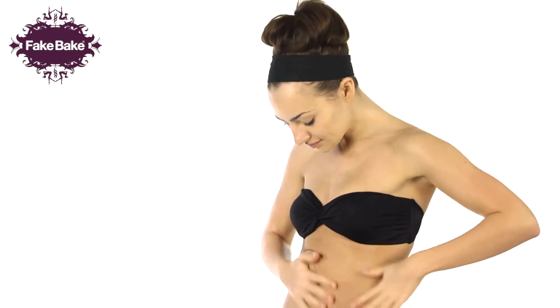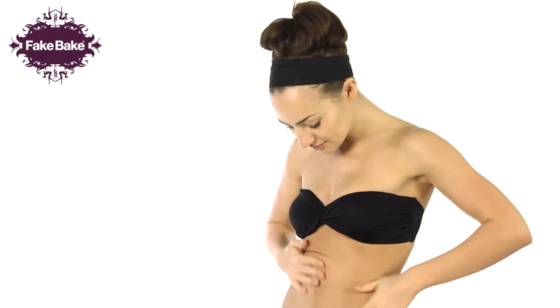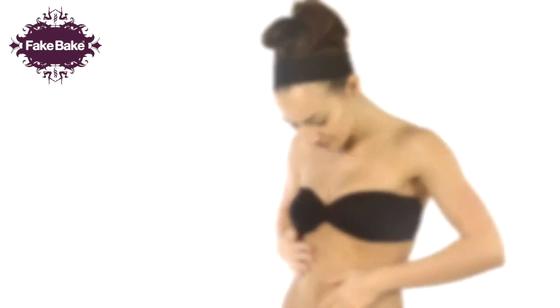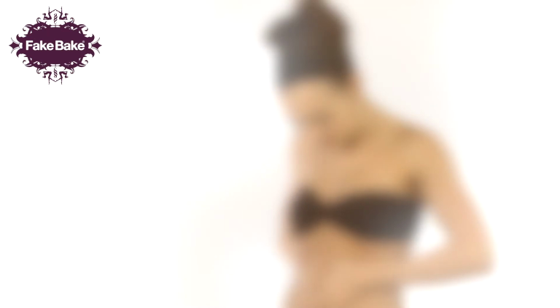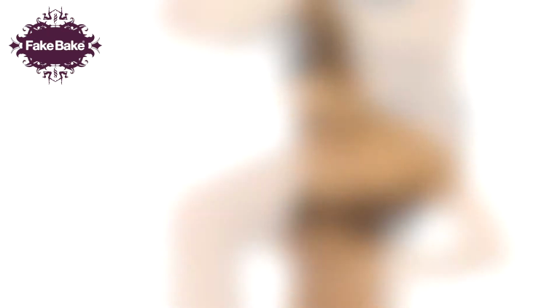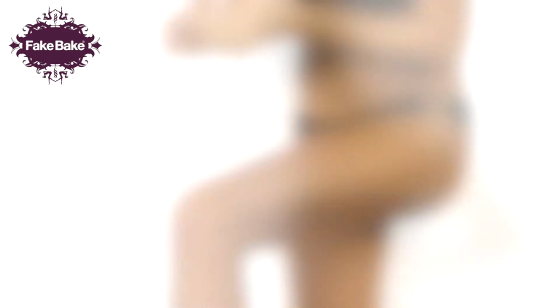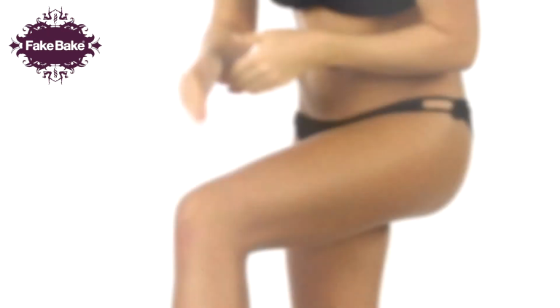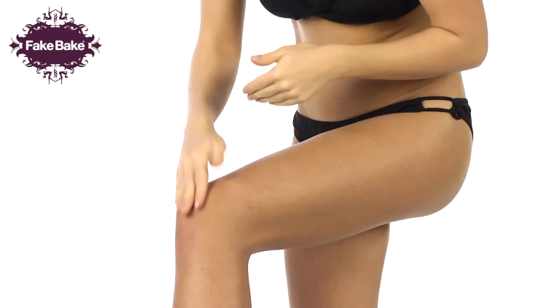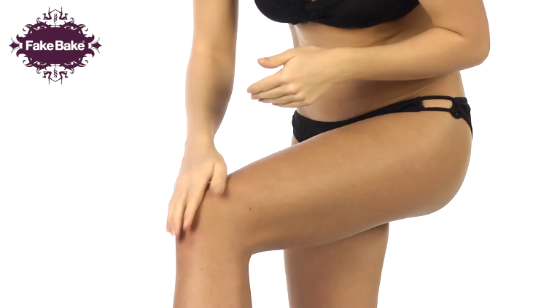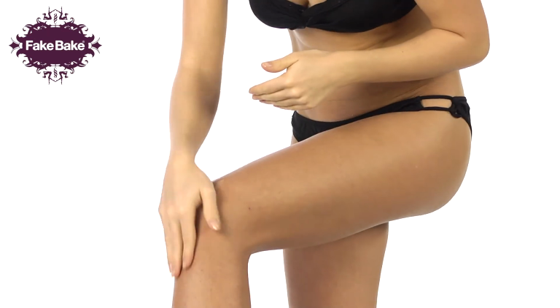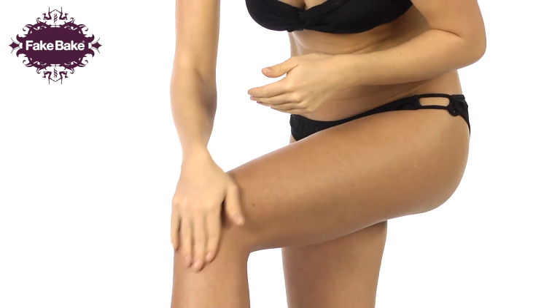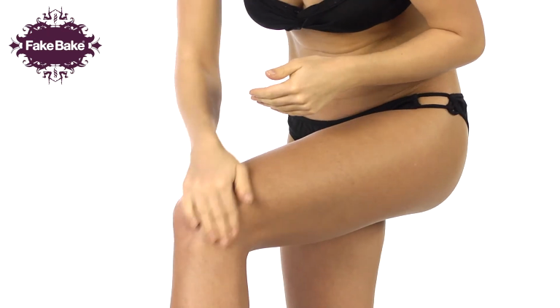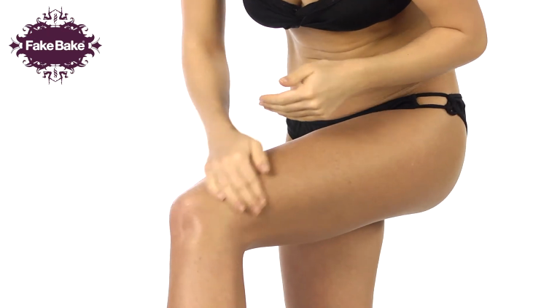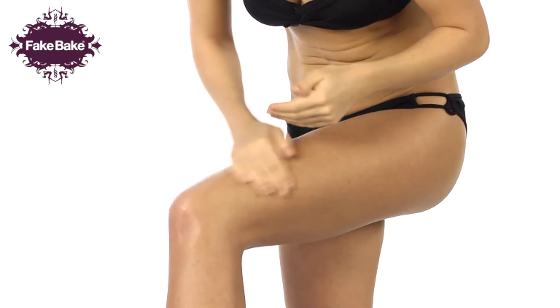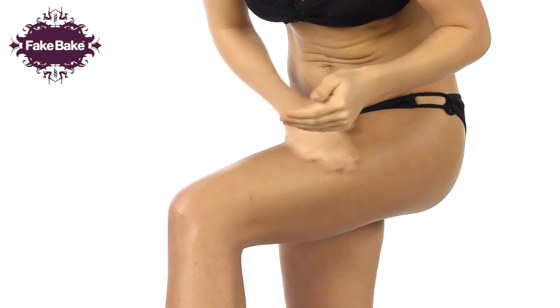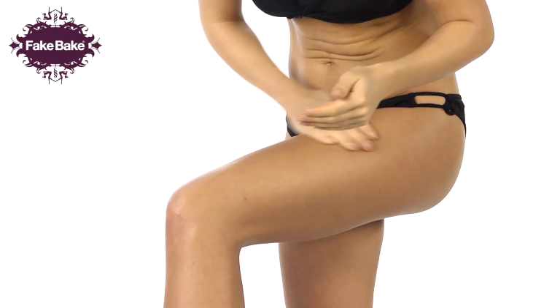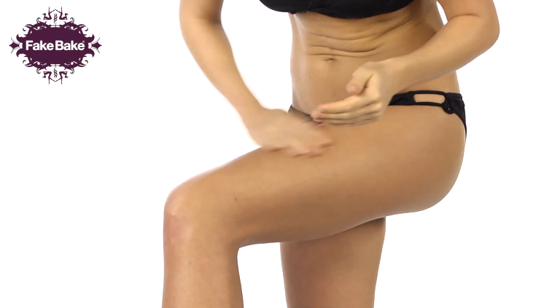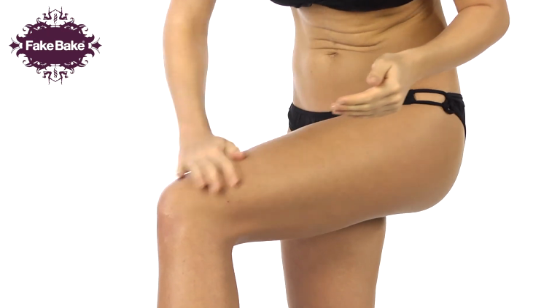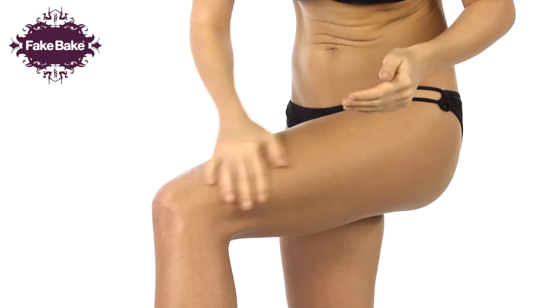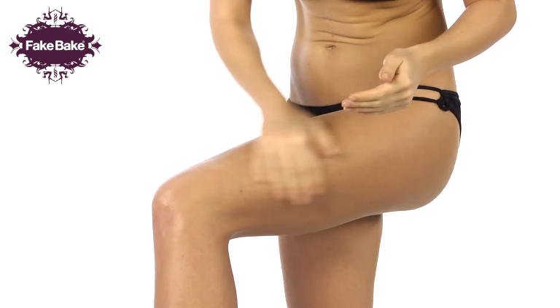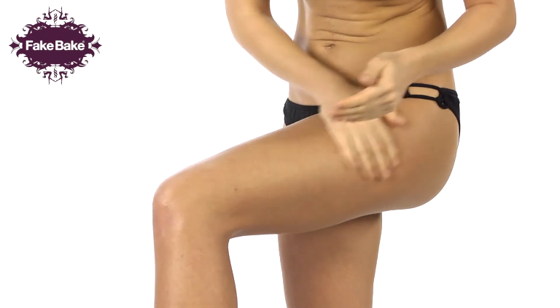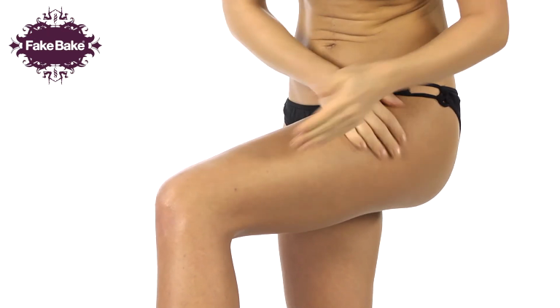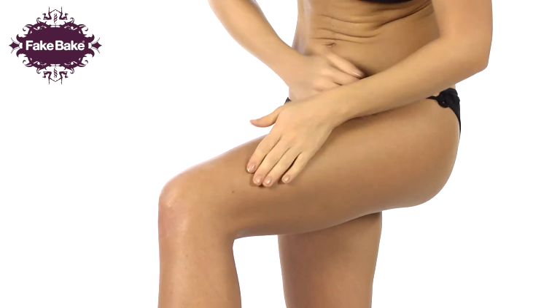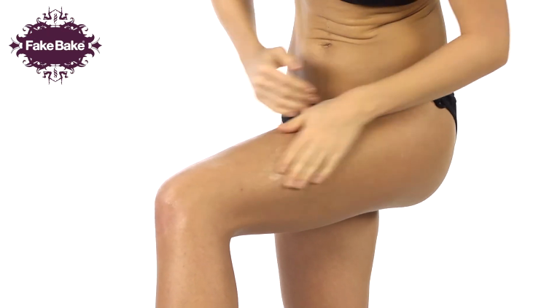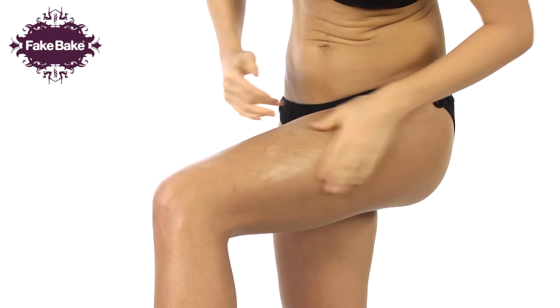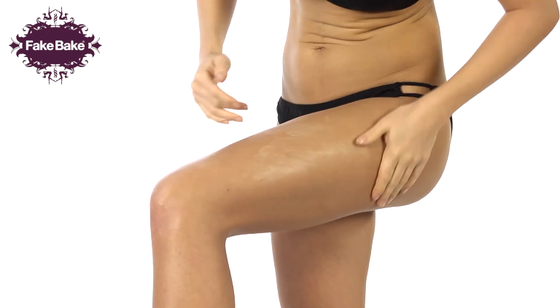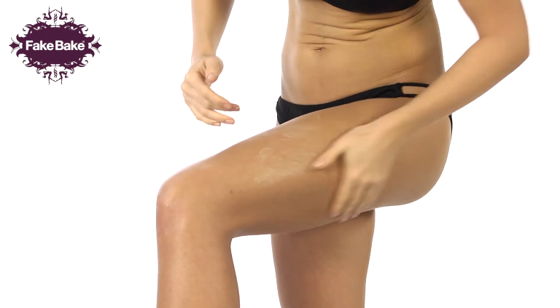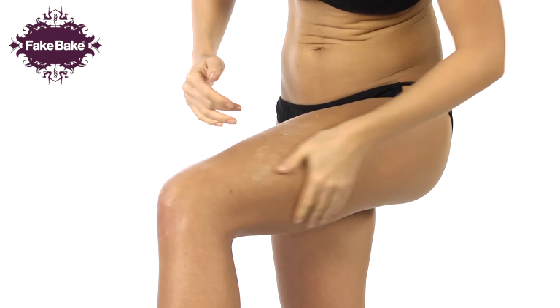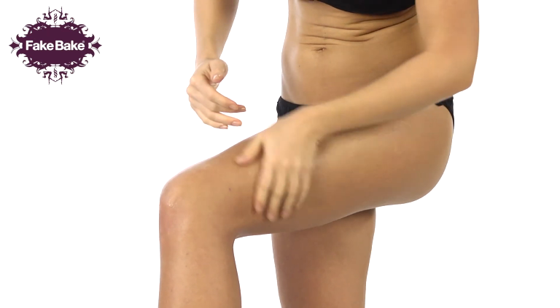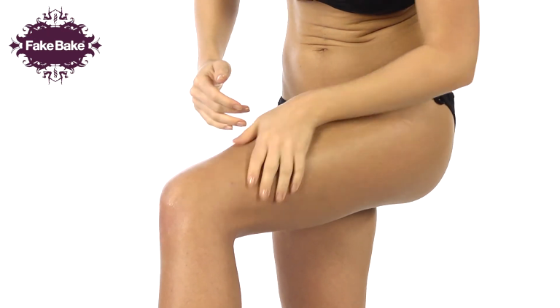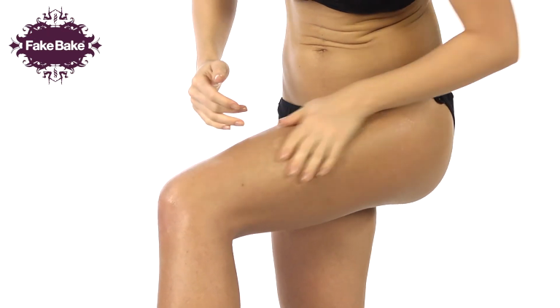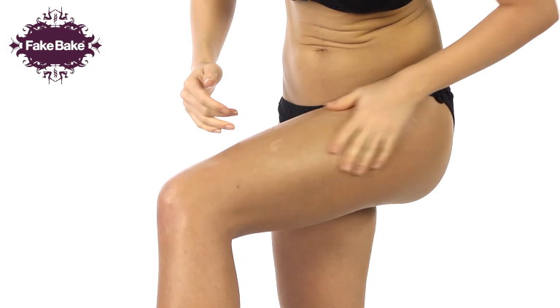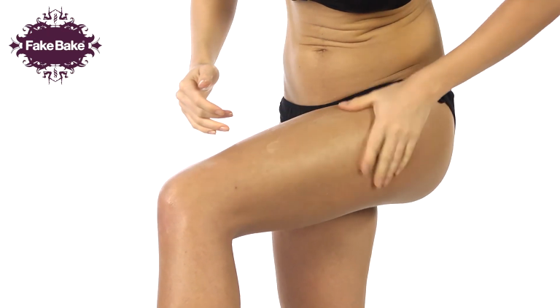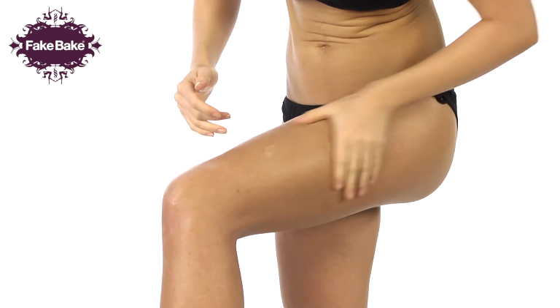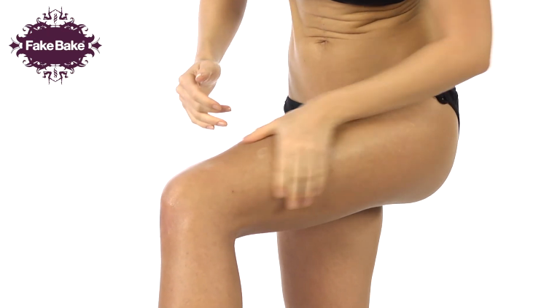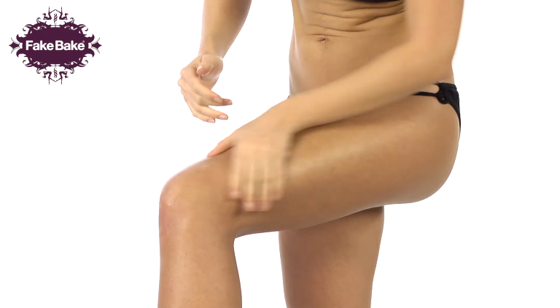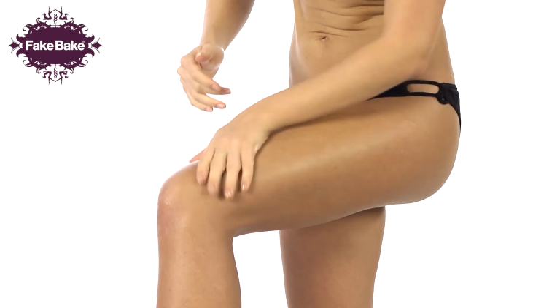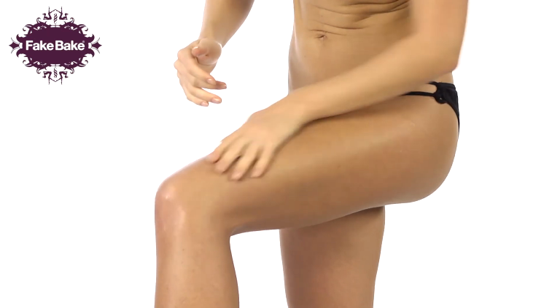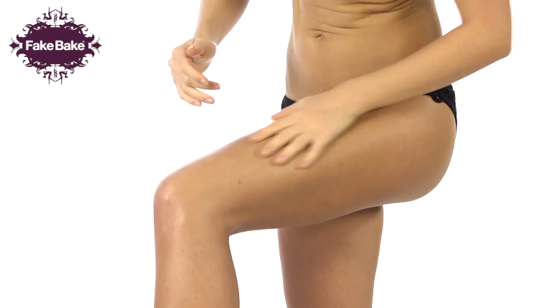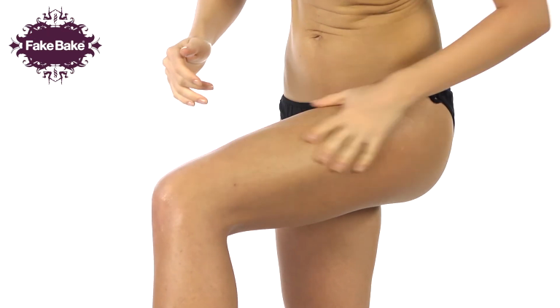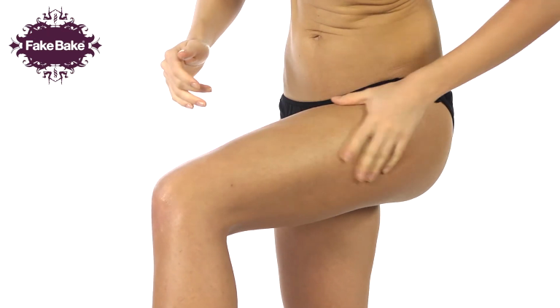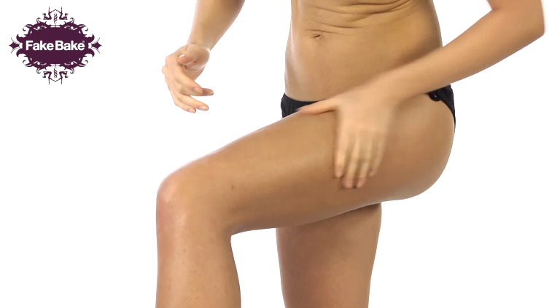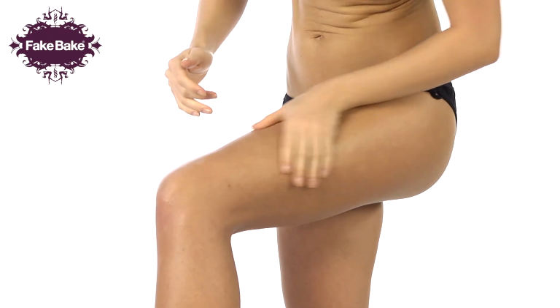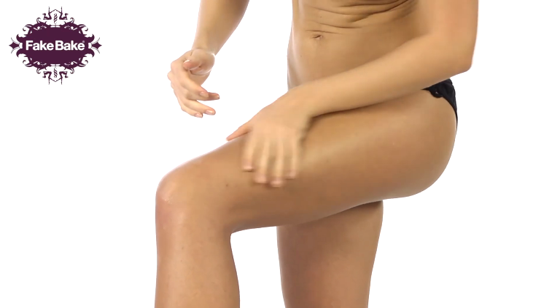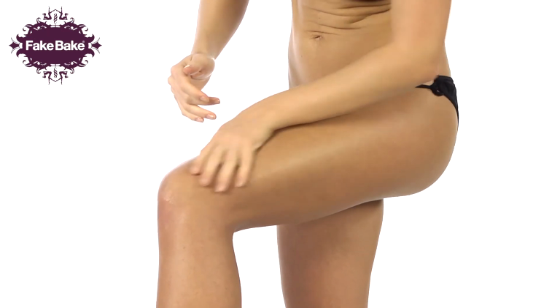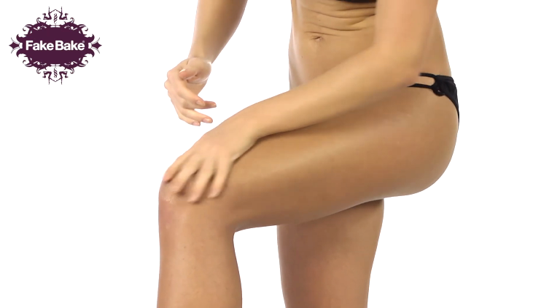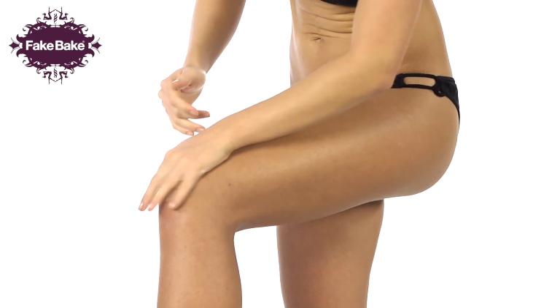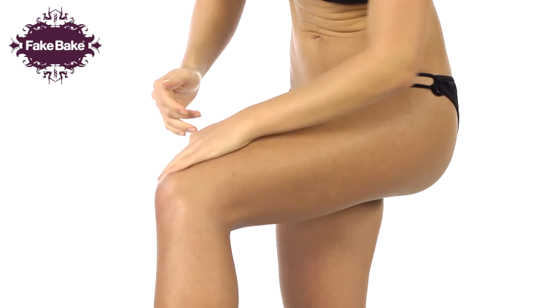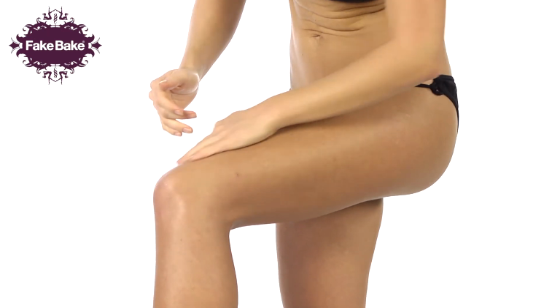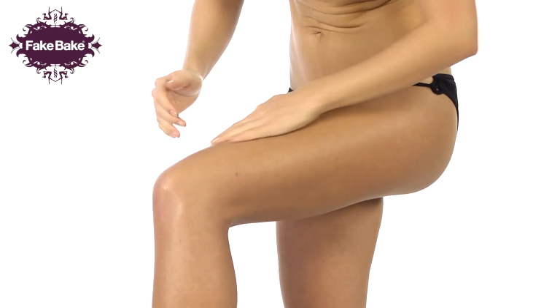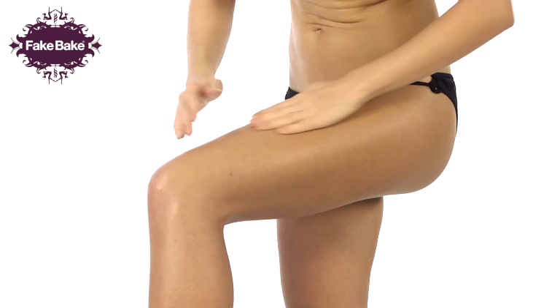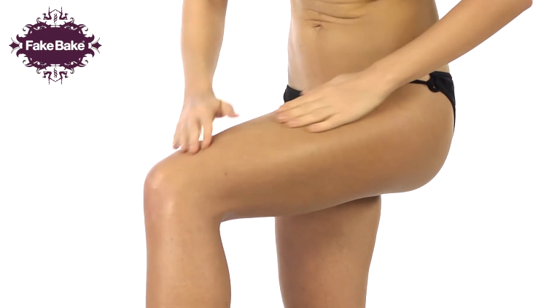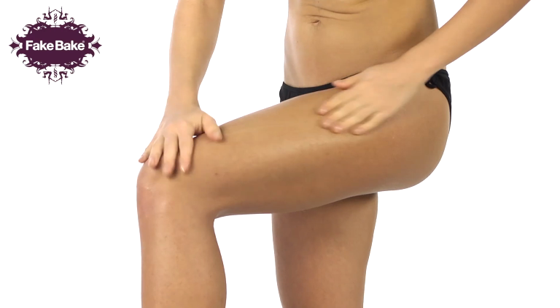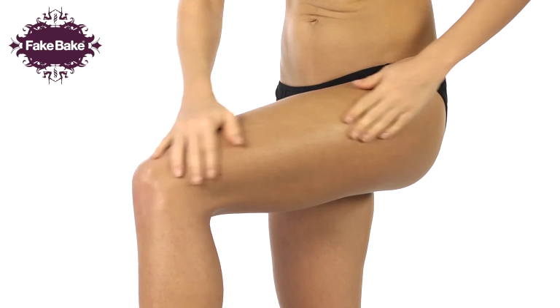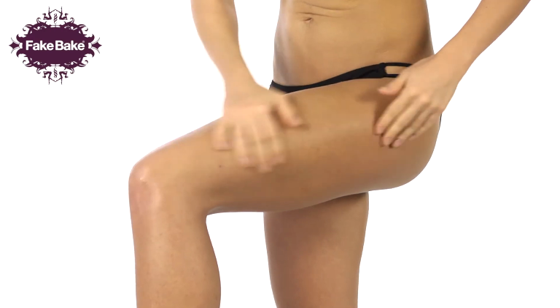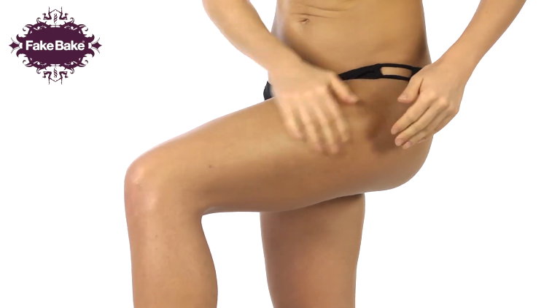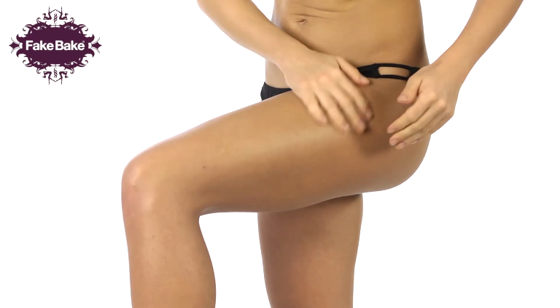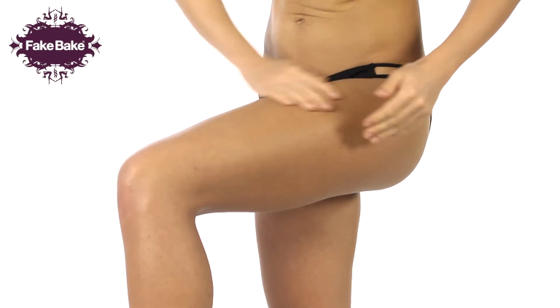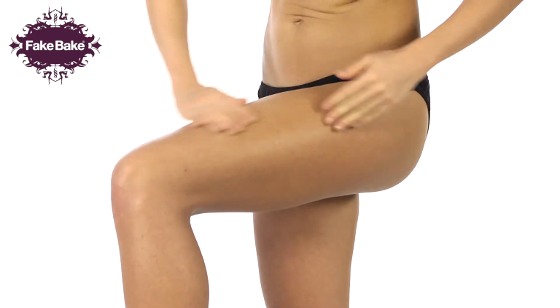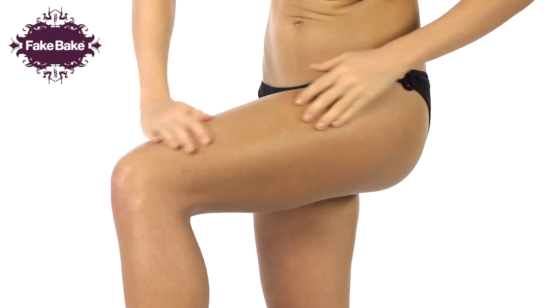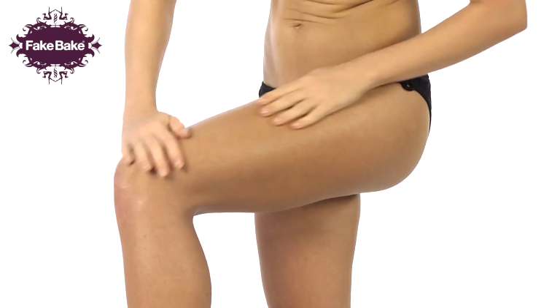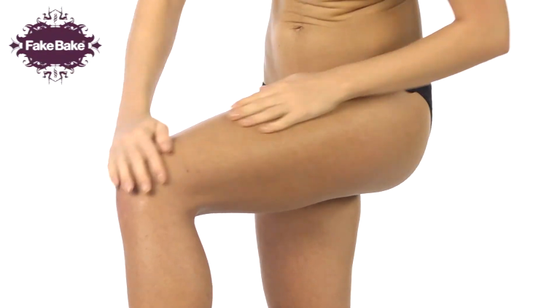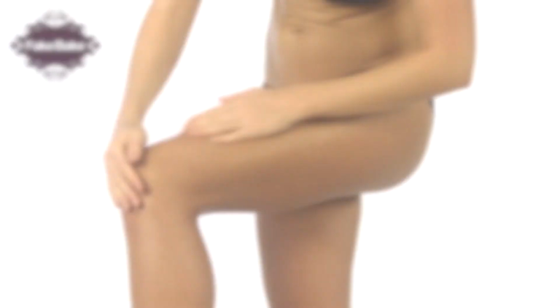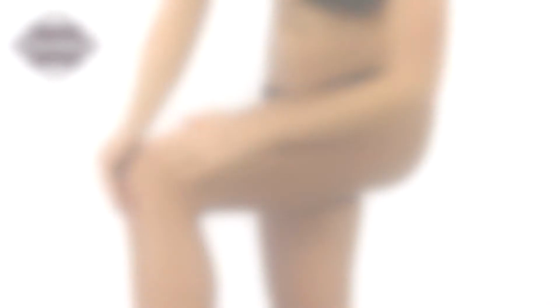Tan Enhancing Lotion can be applied to the skin daily to hydrate, maintain and prolong a Fake Bake or natural tan.